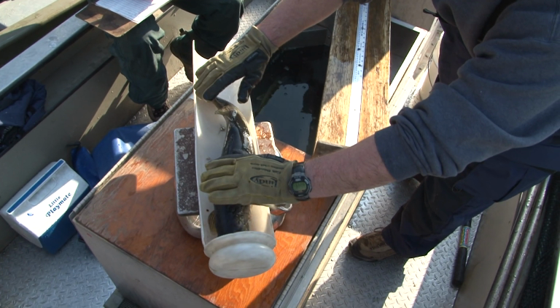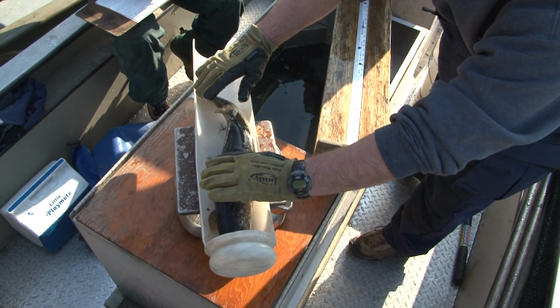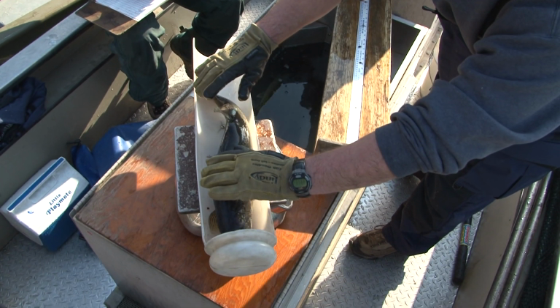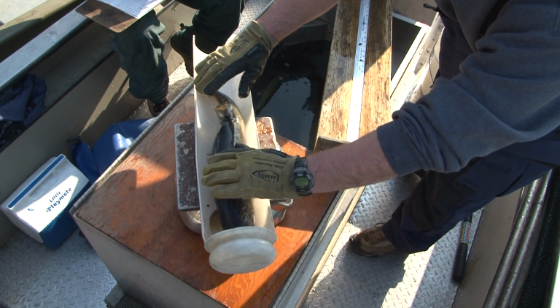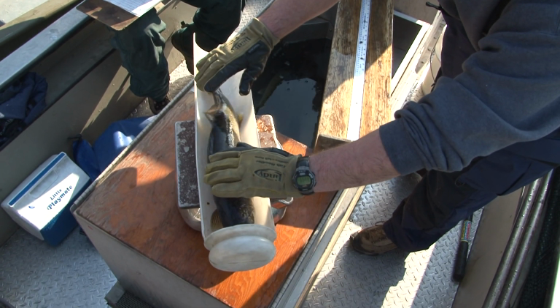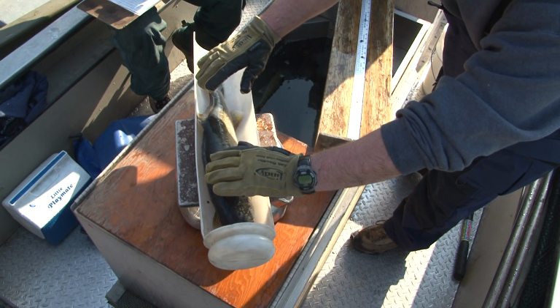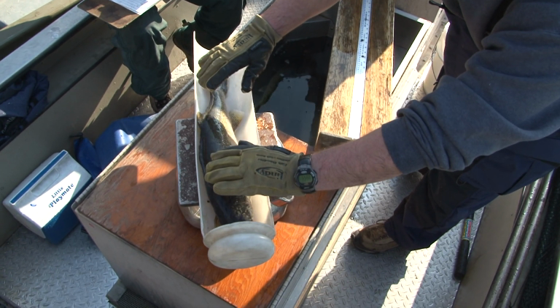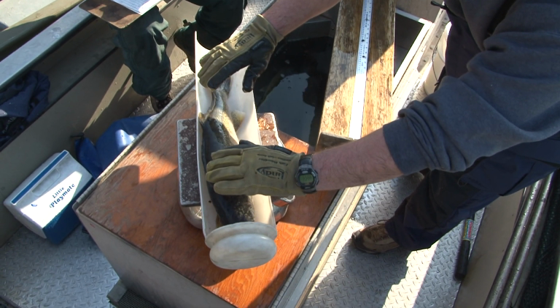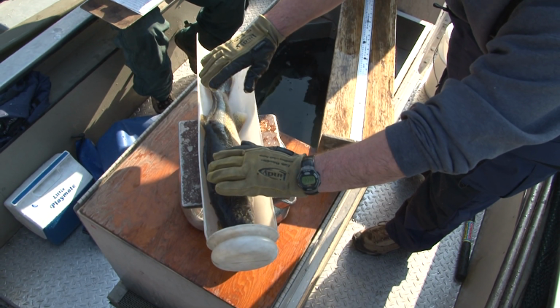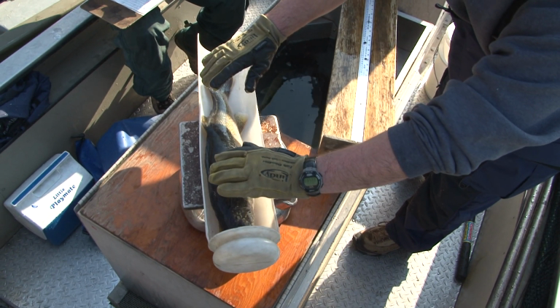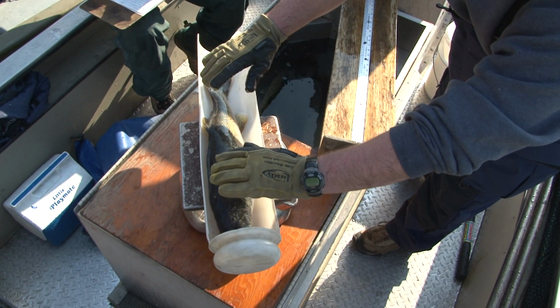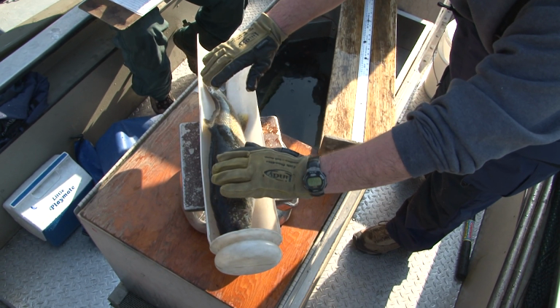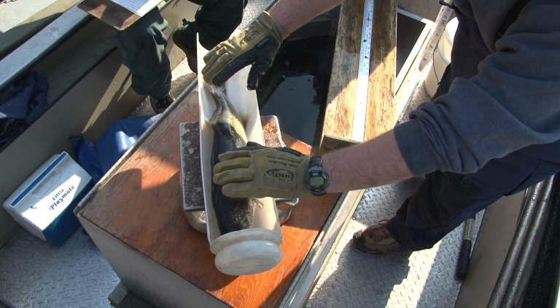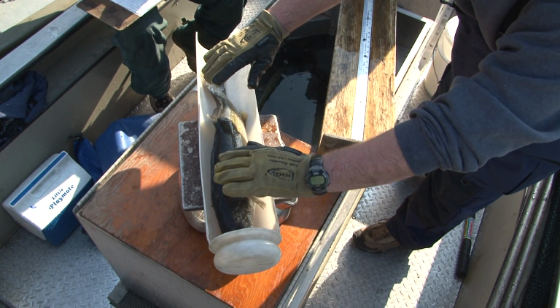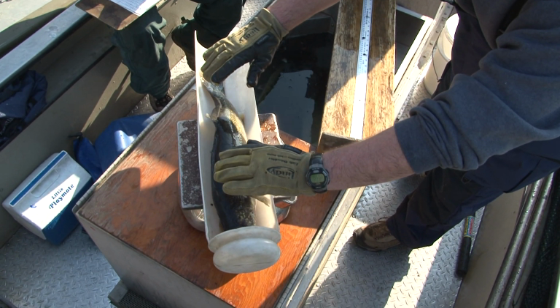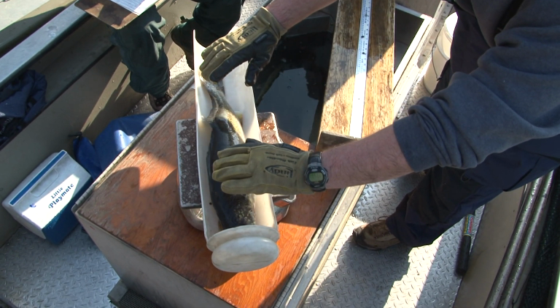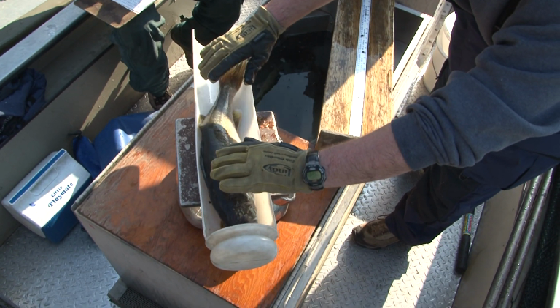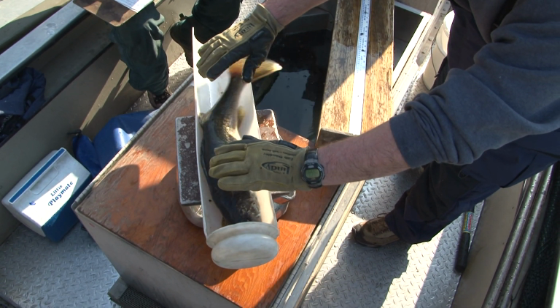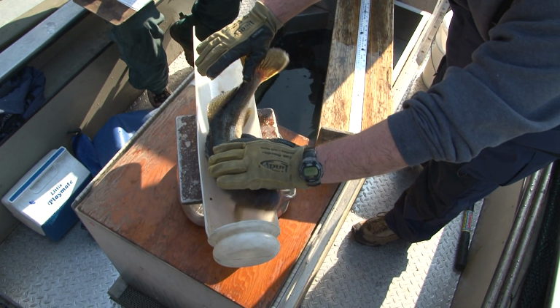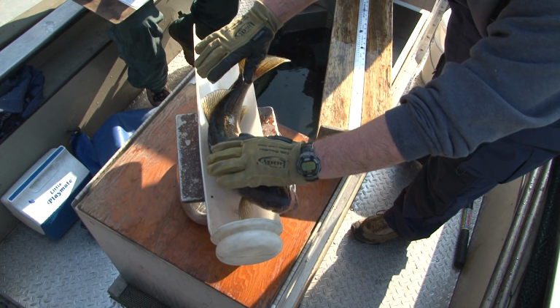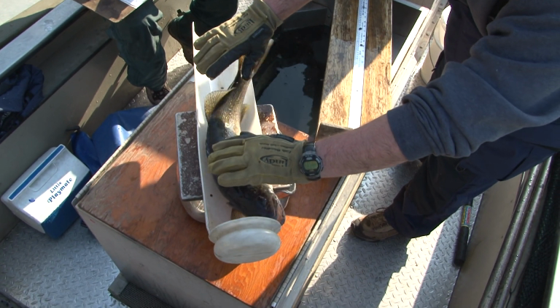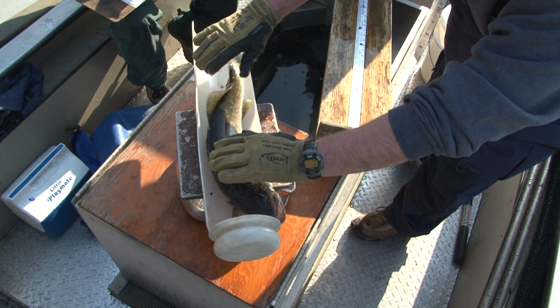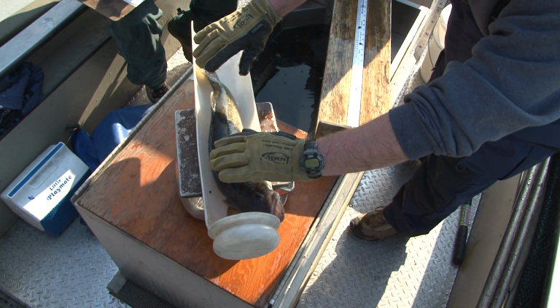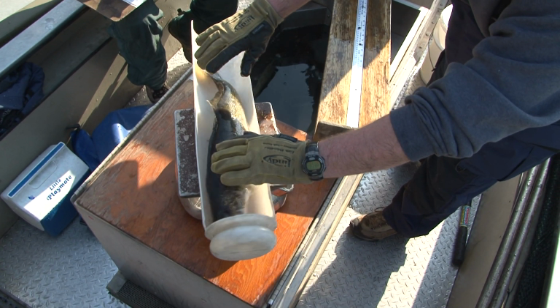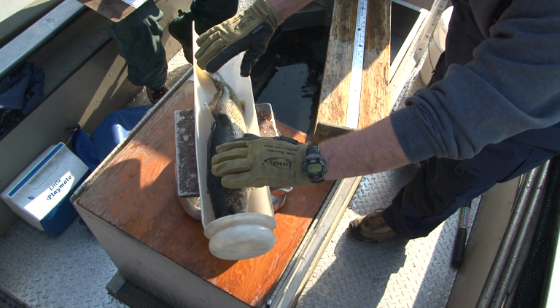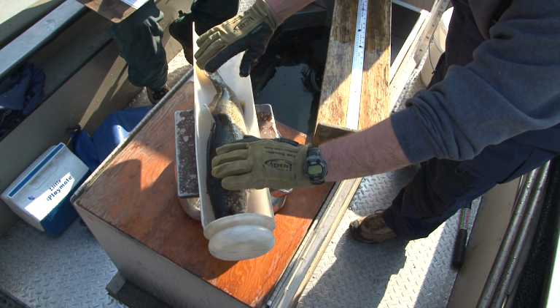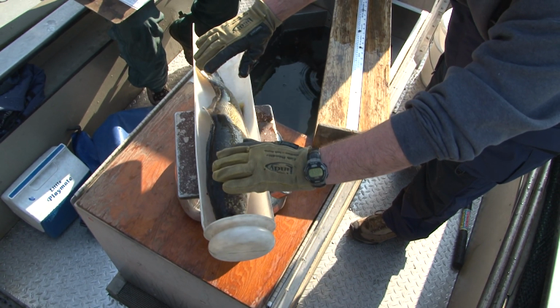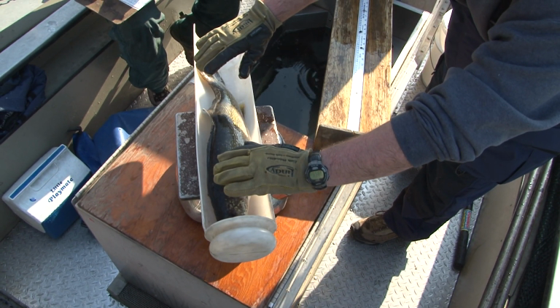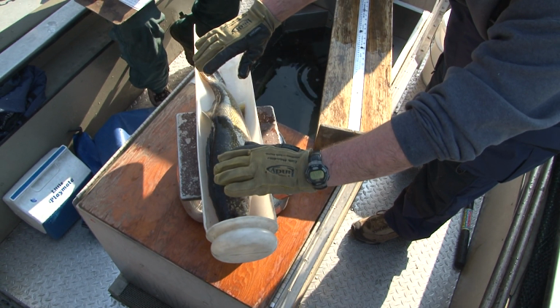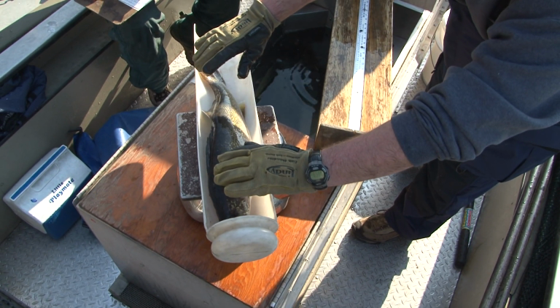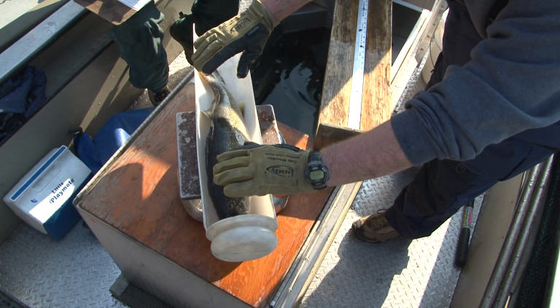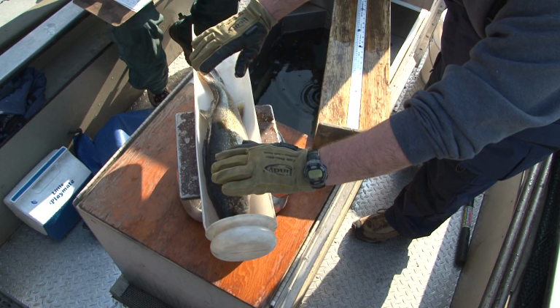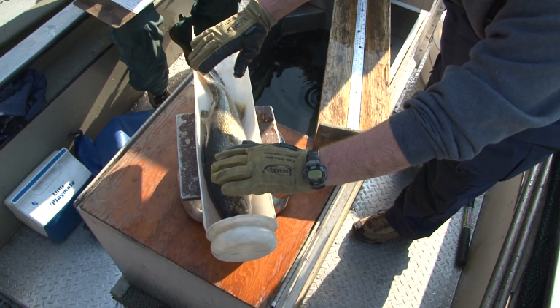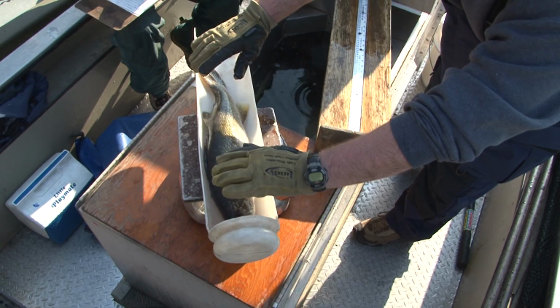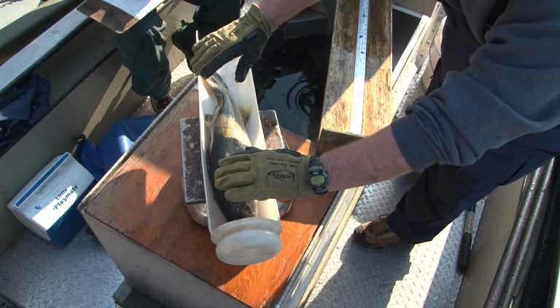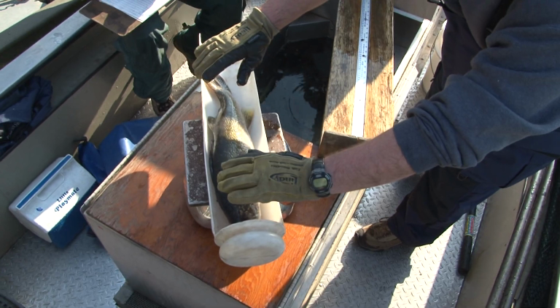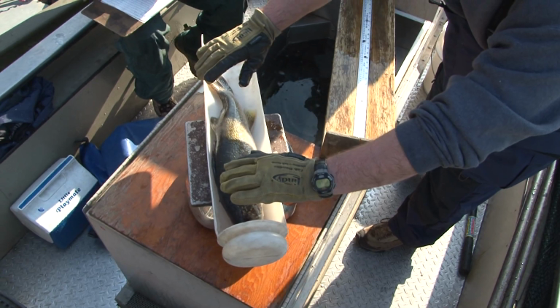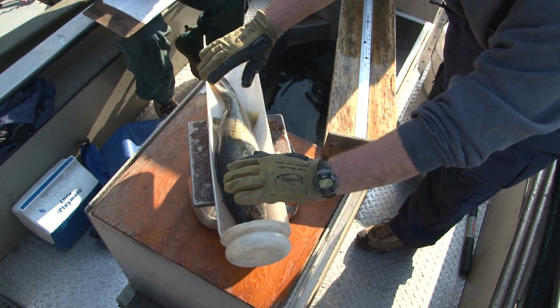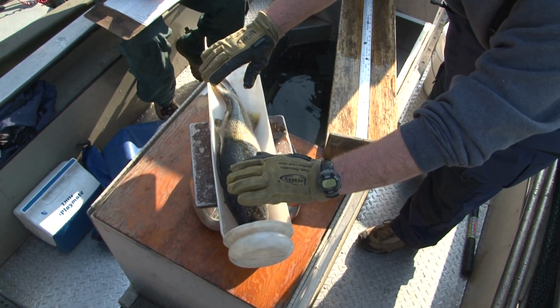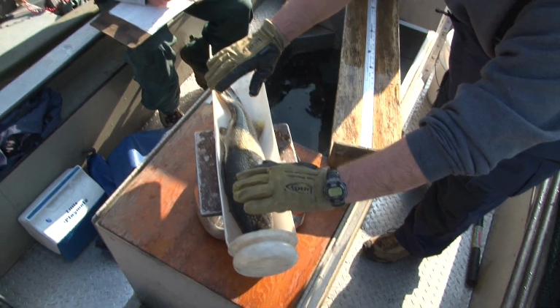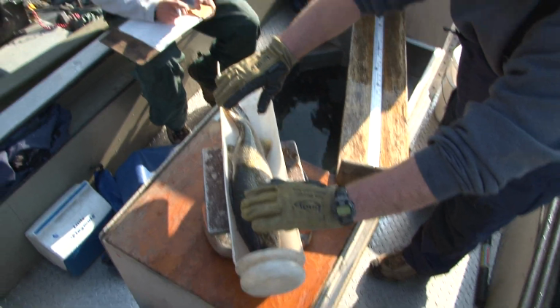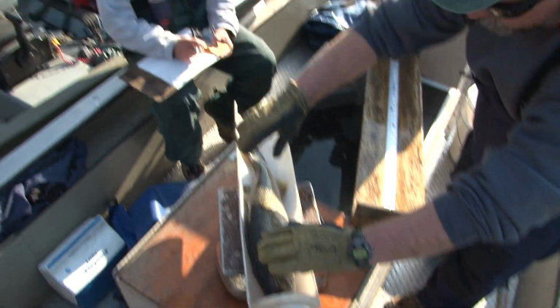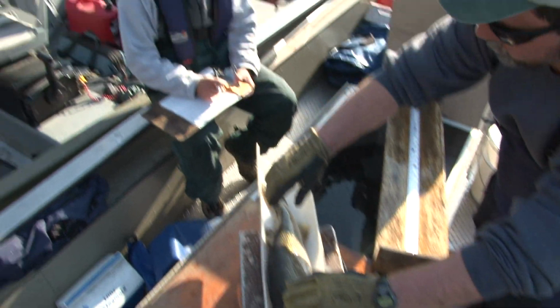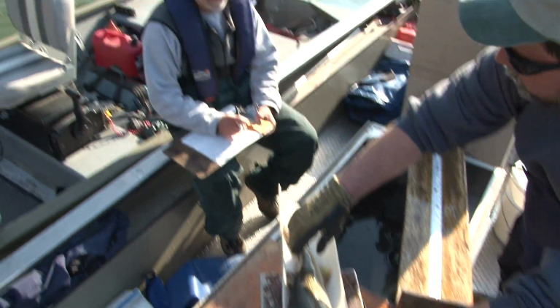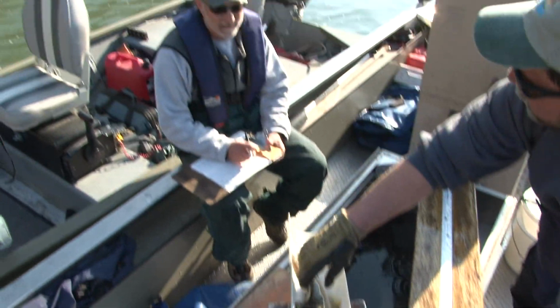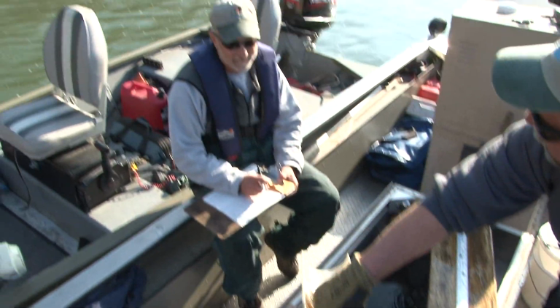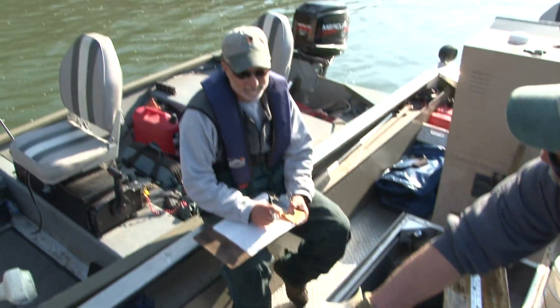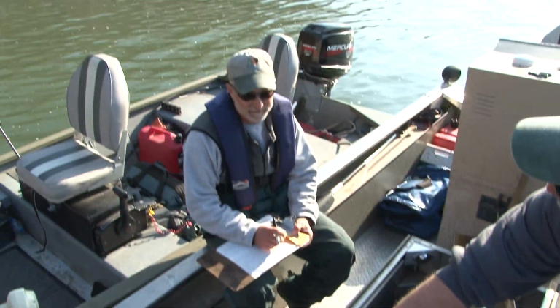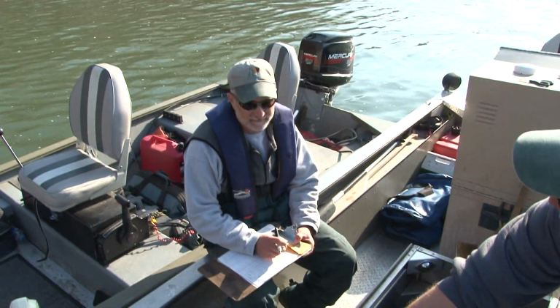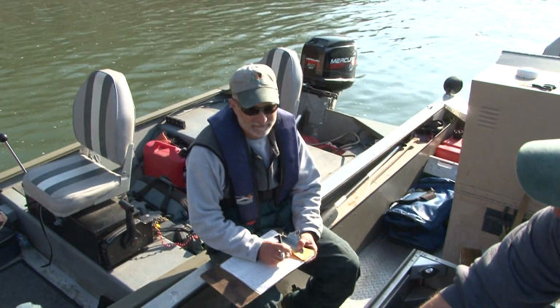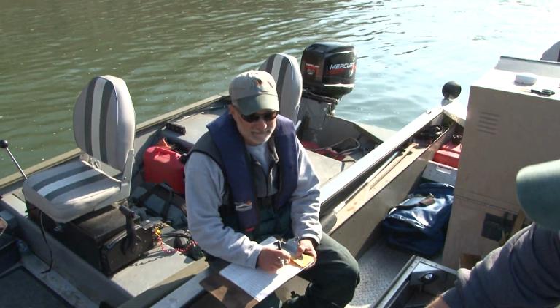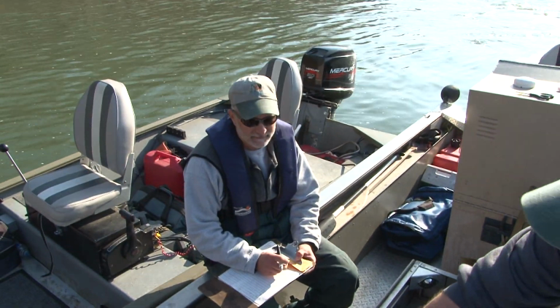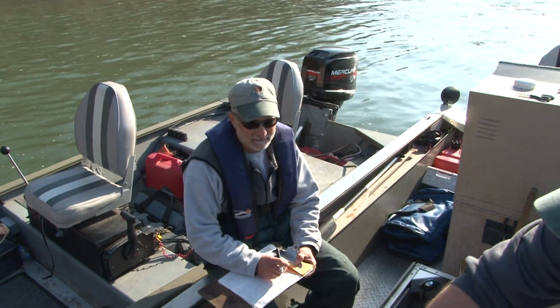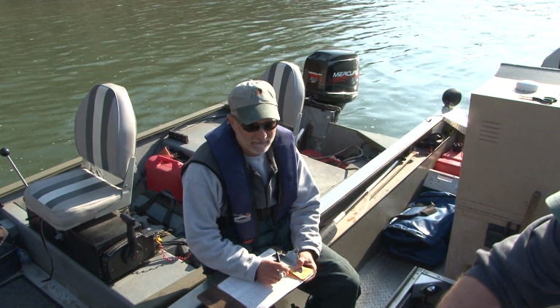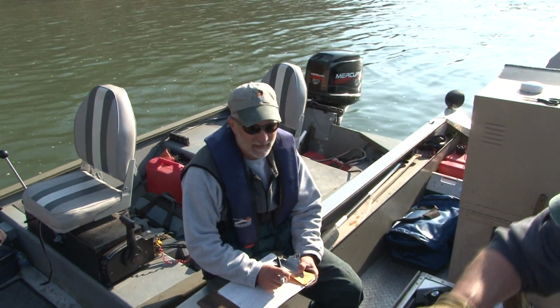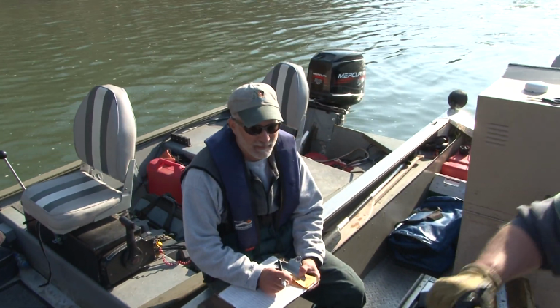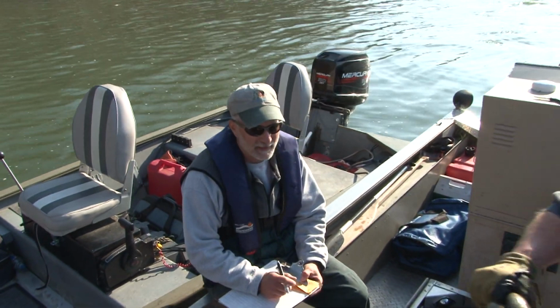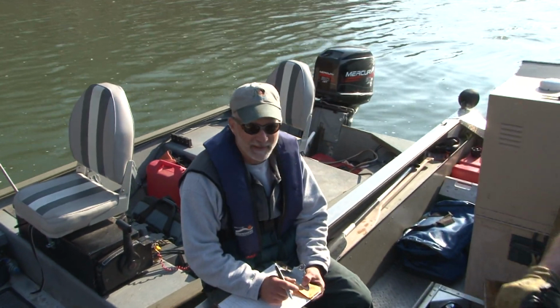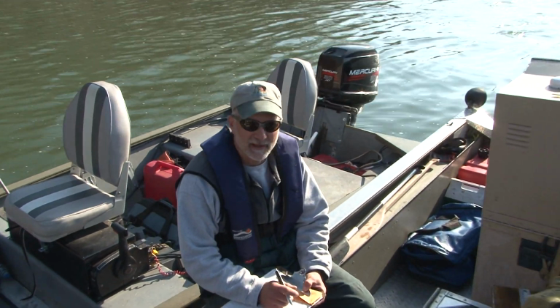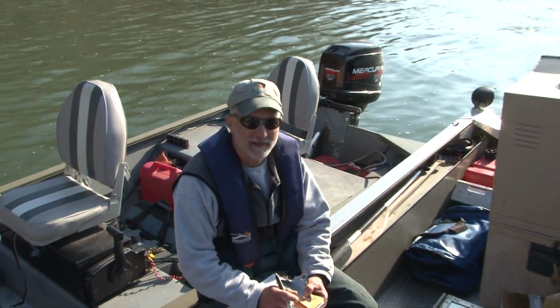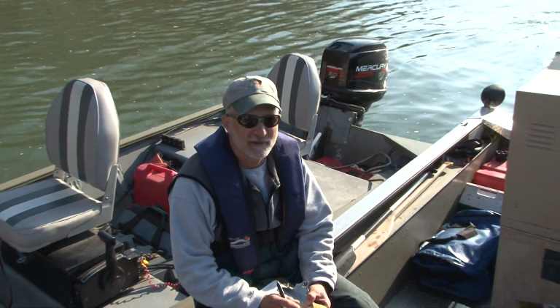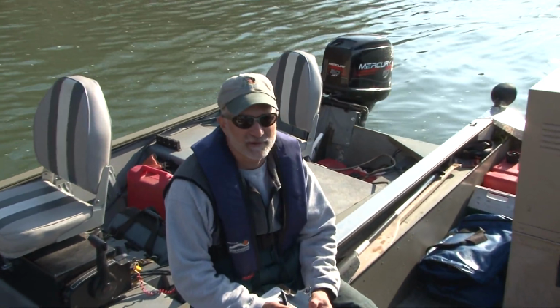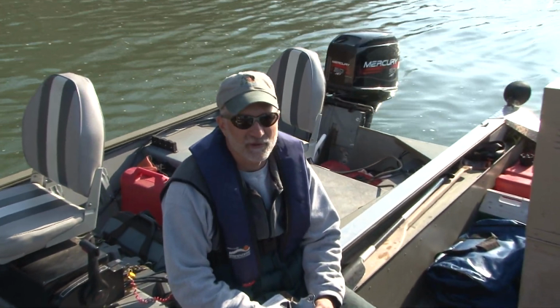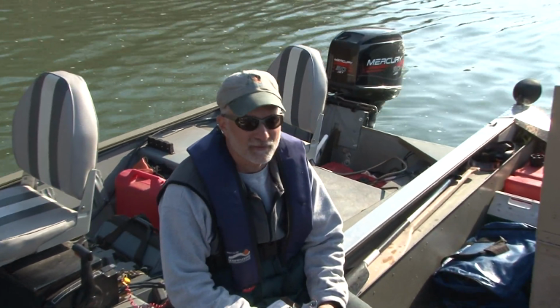Now that male is over 20 inches — that's going to be a fairly old male. He might be 10 years old.